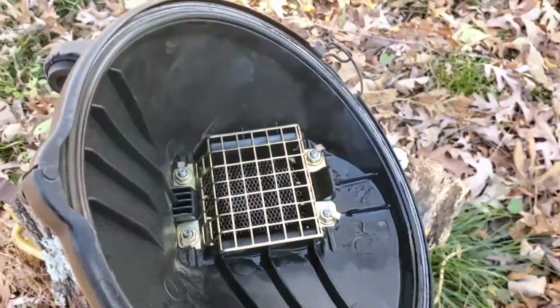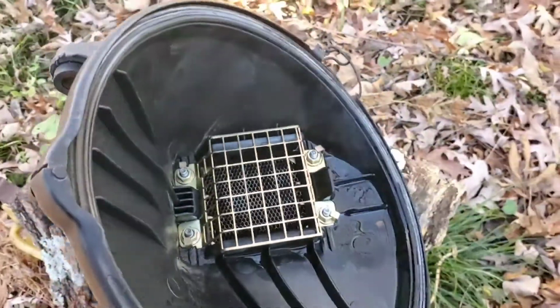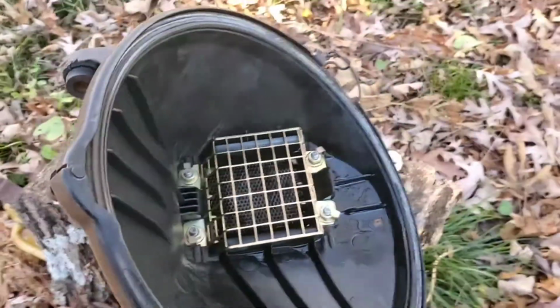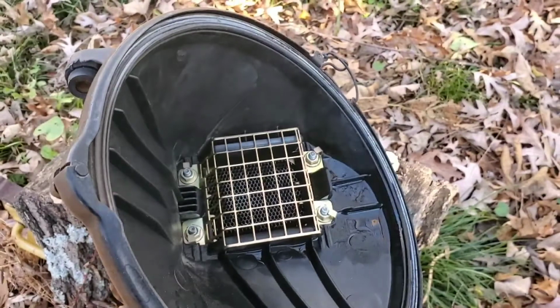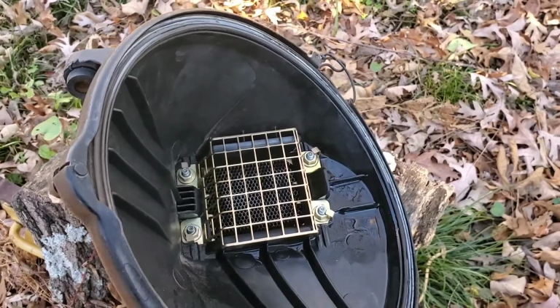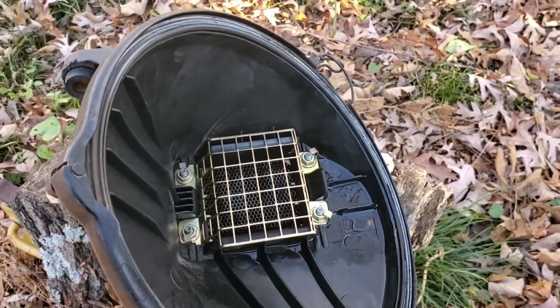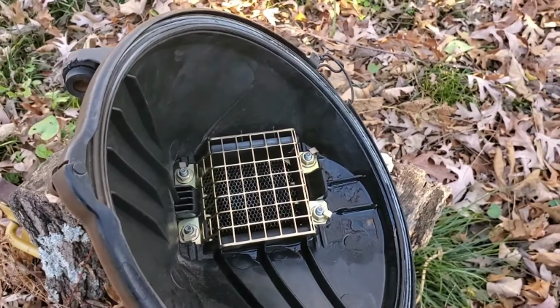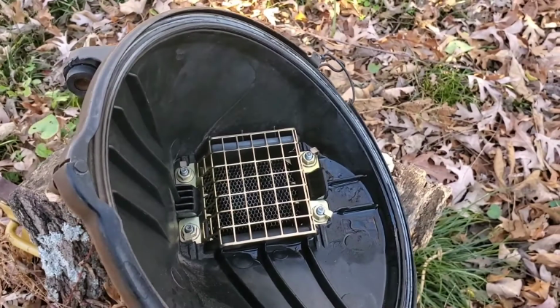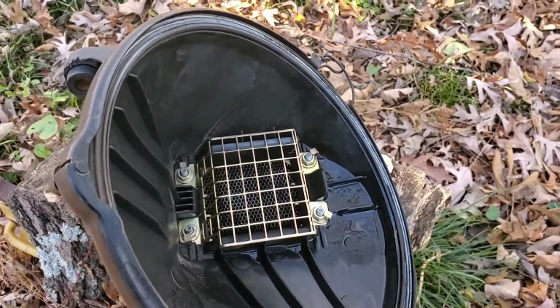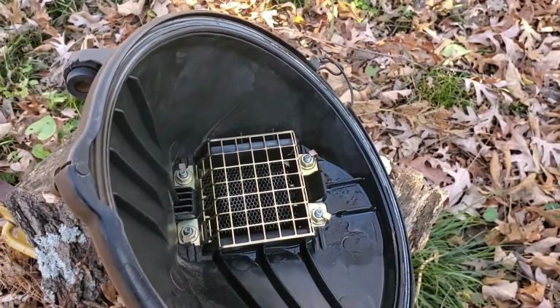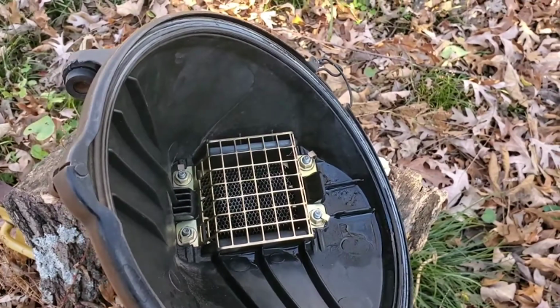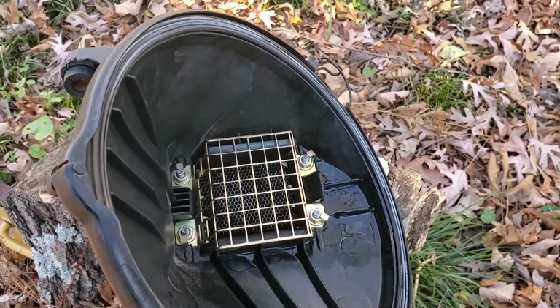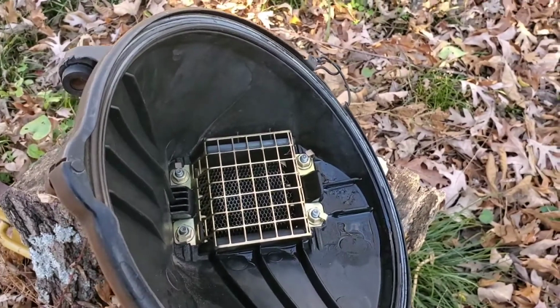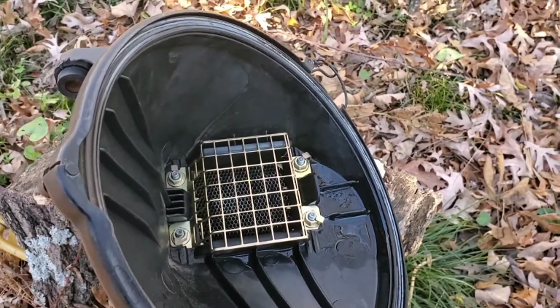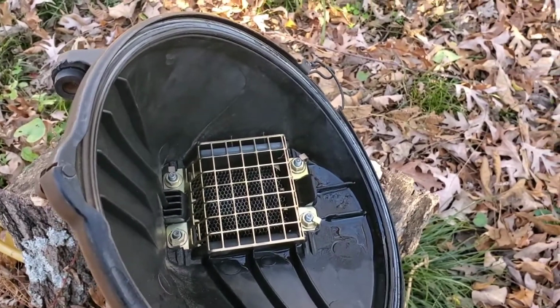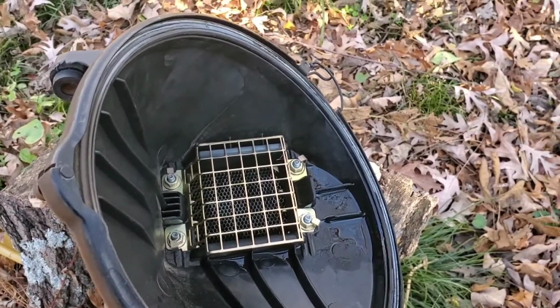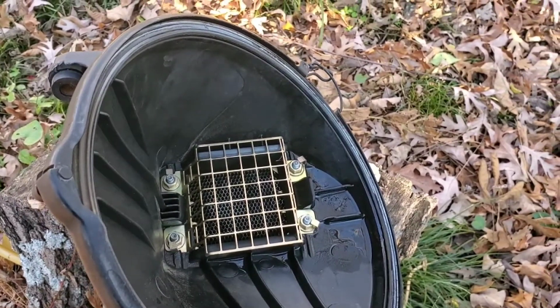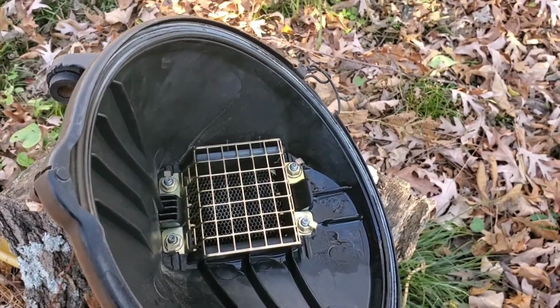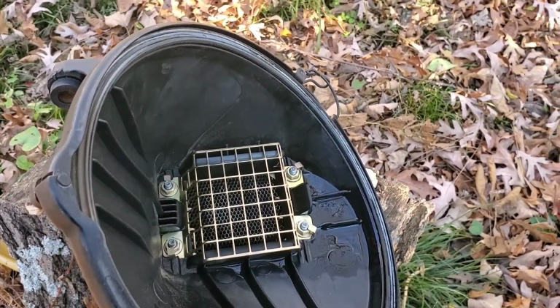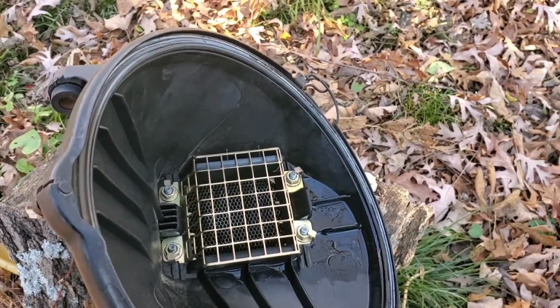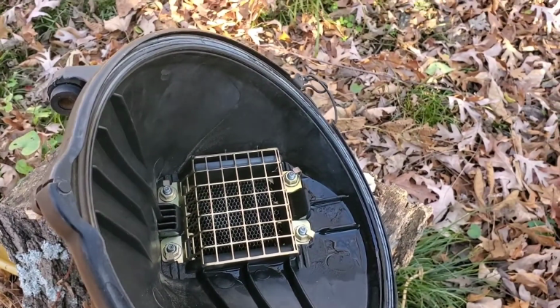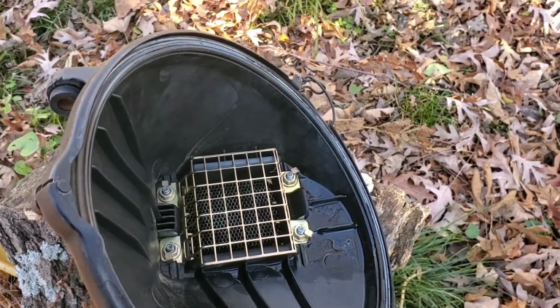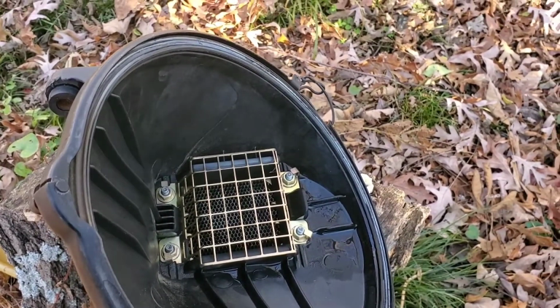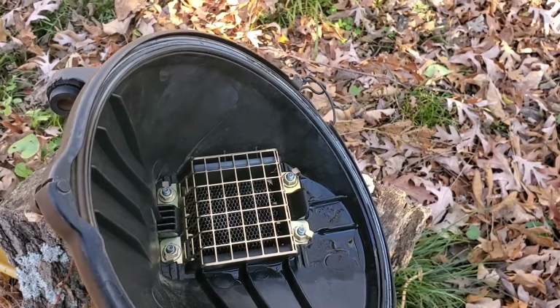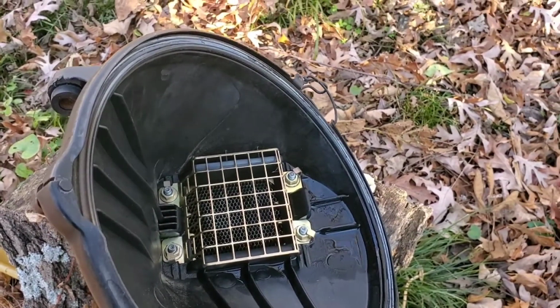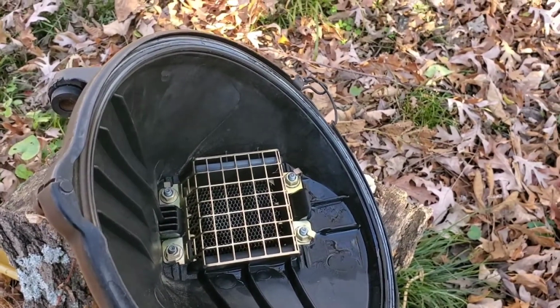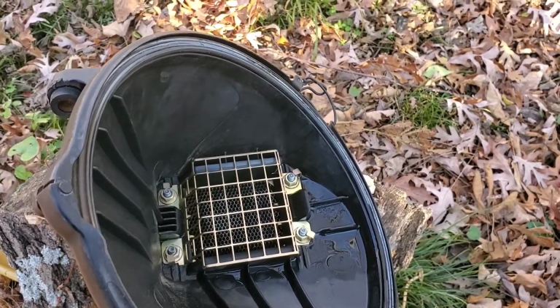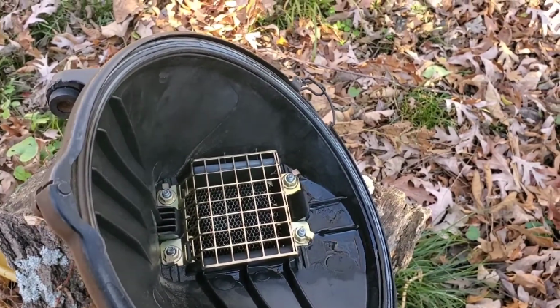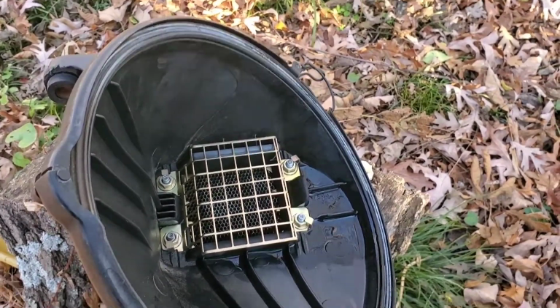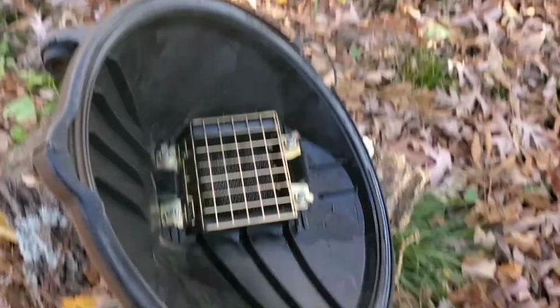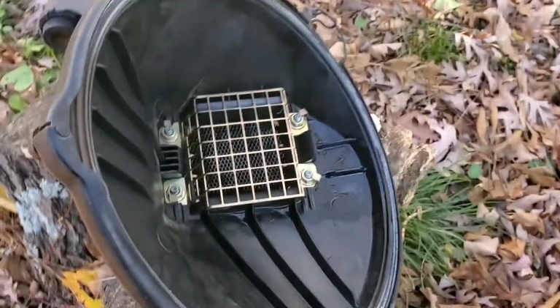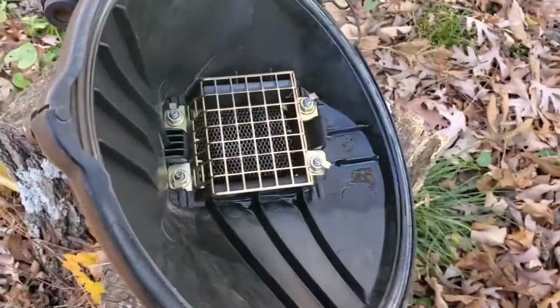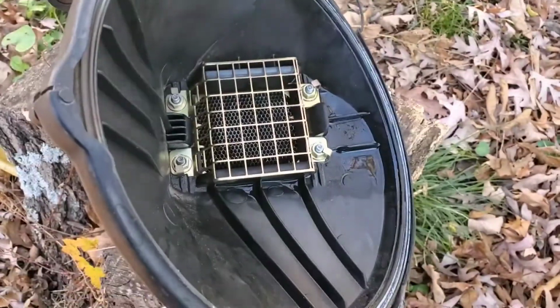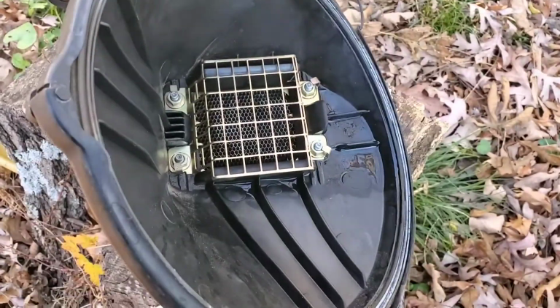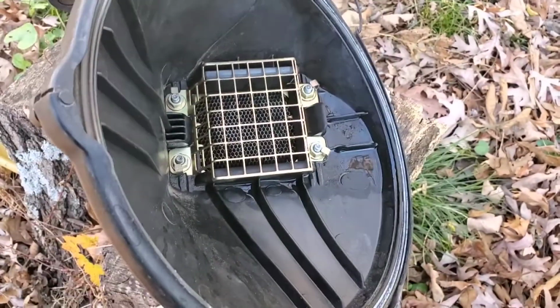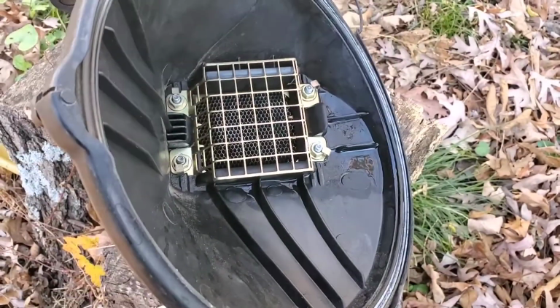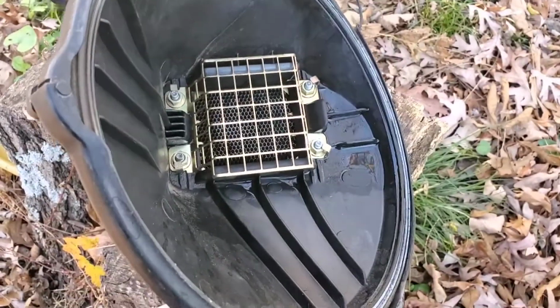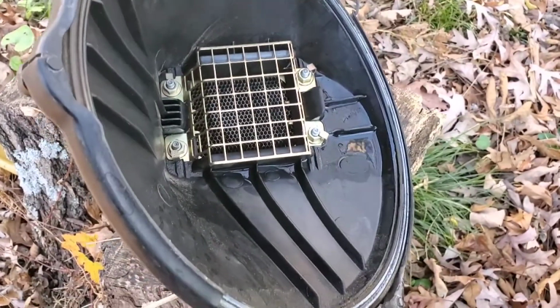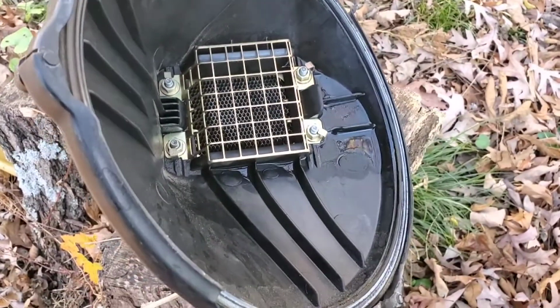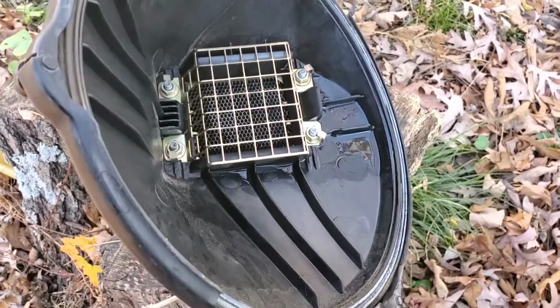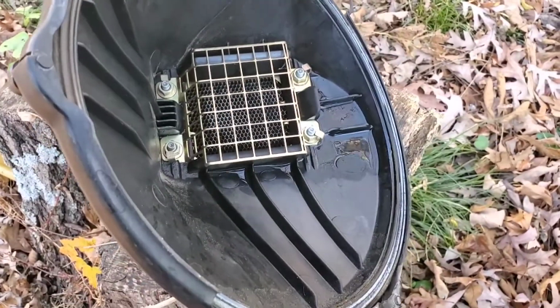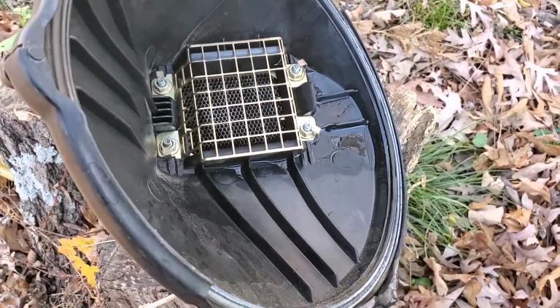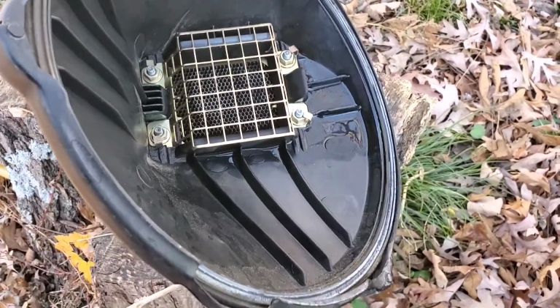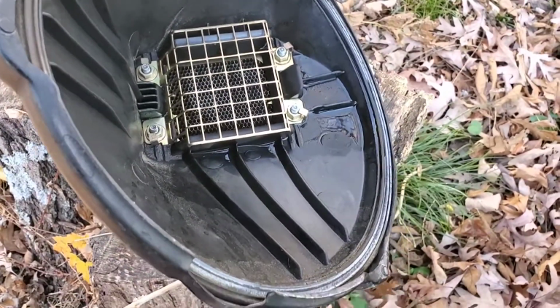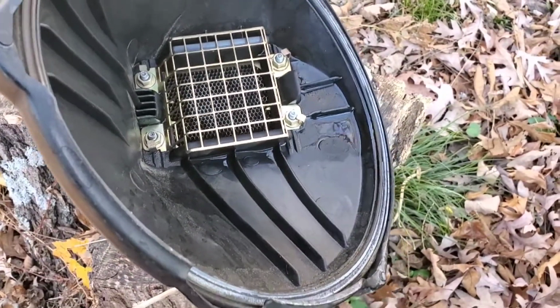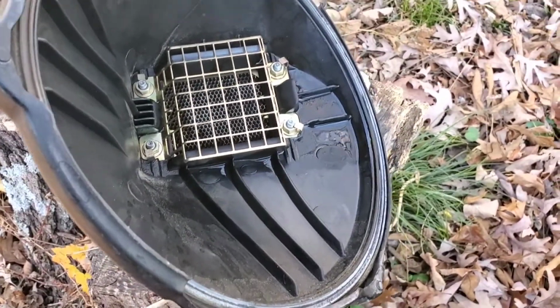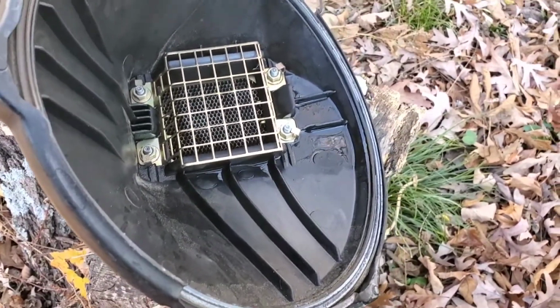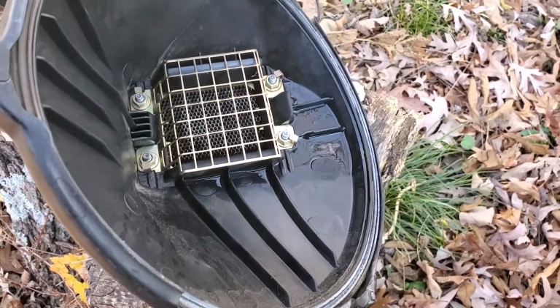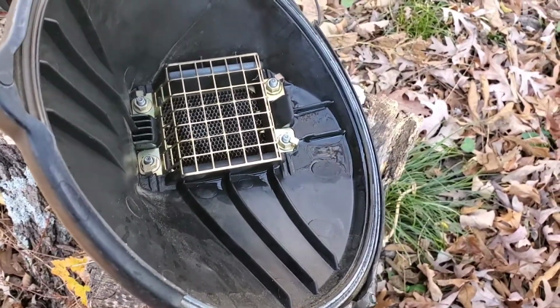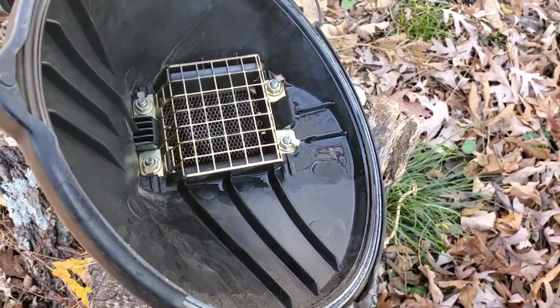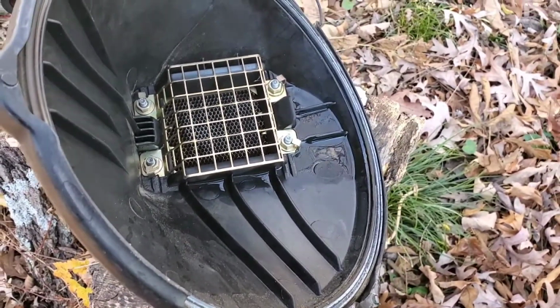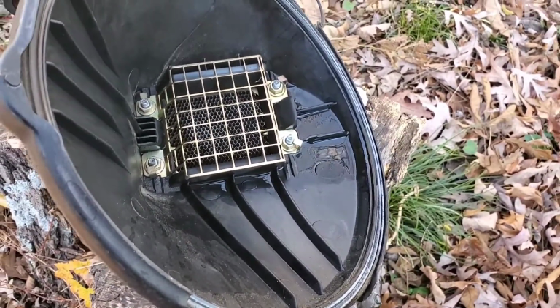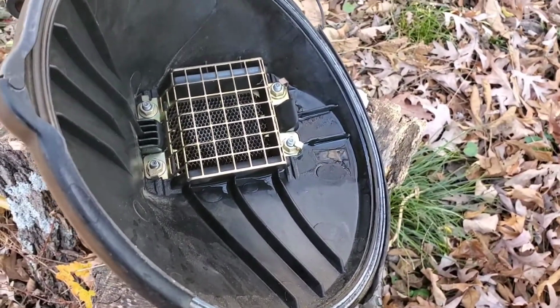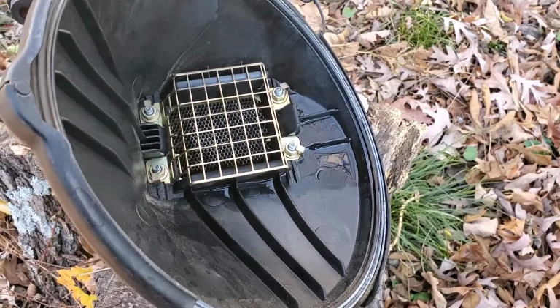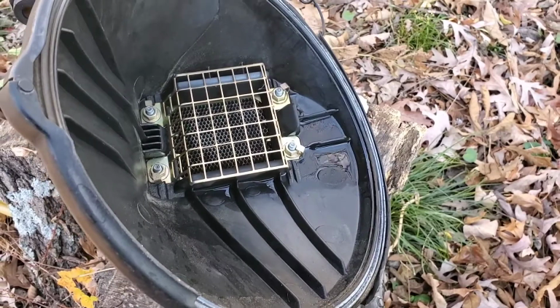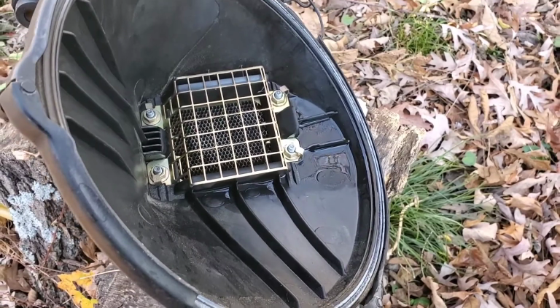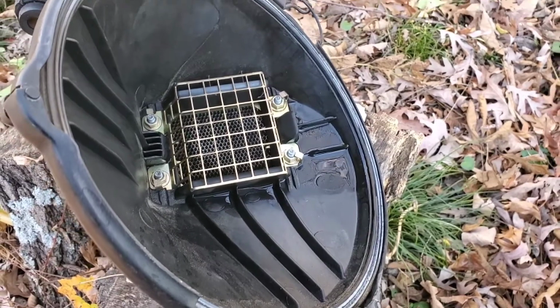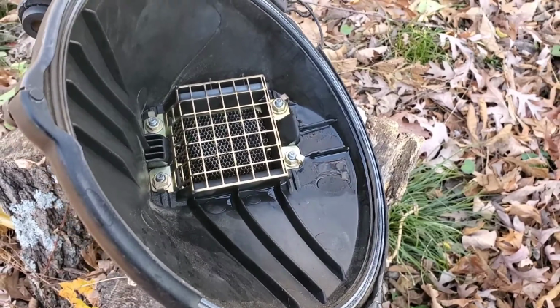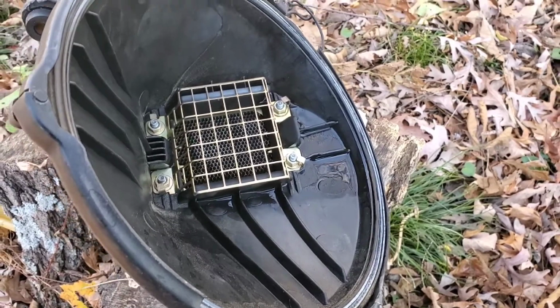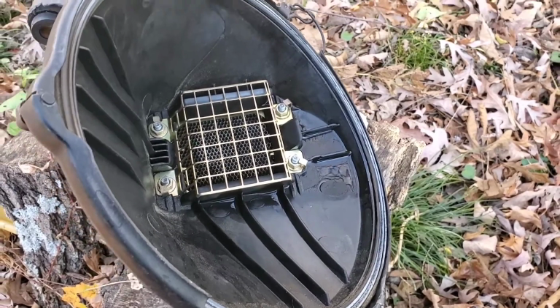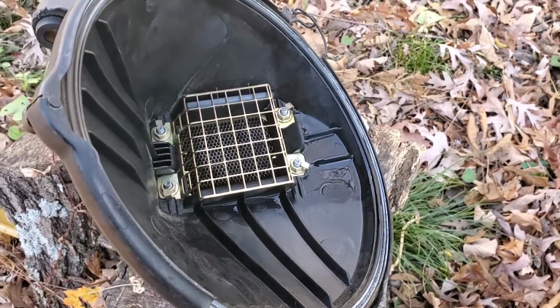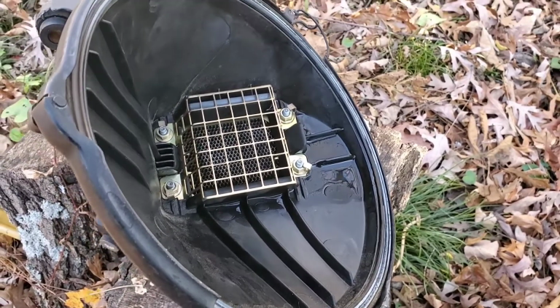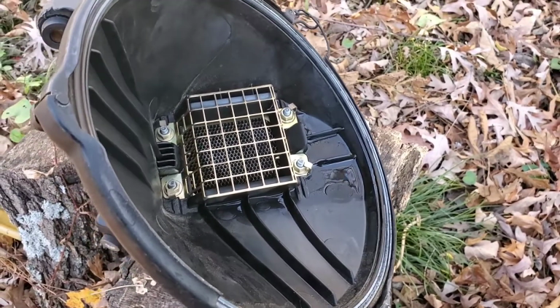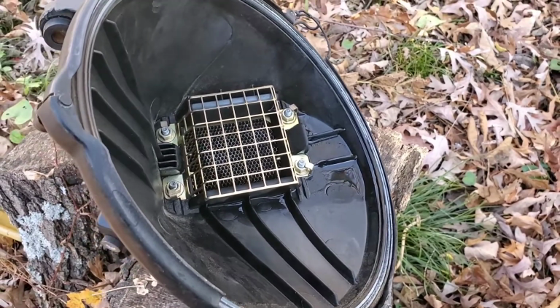I guess from here we just let it dry. Give it a couple hours, let it dry up and we'll stick it back in.